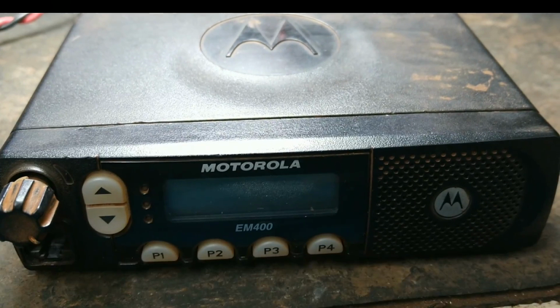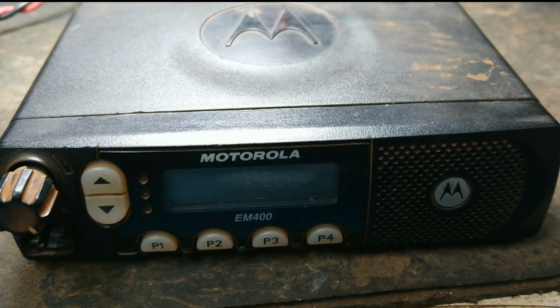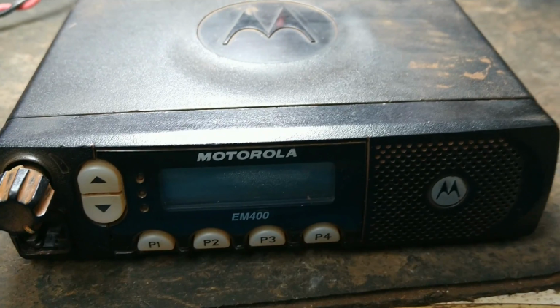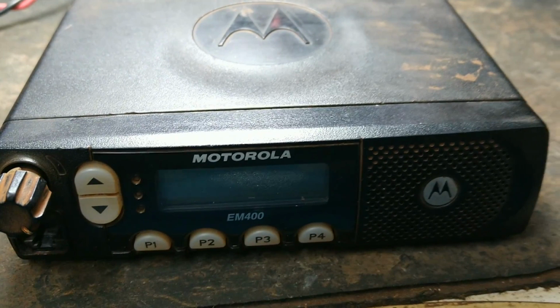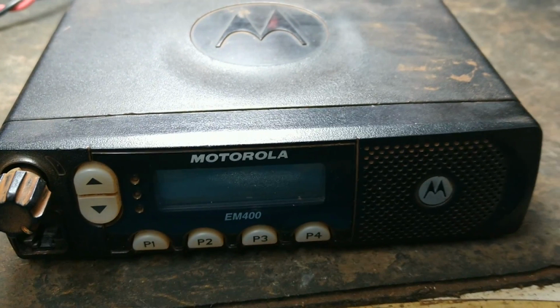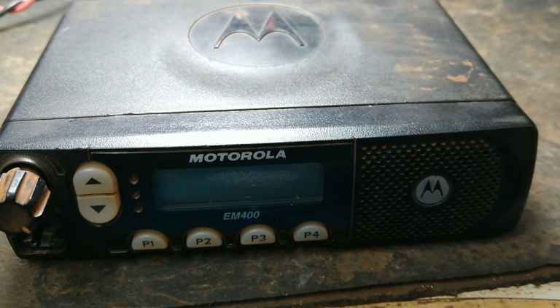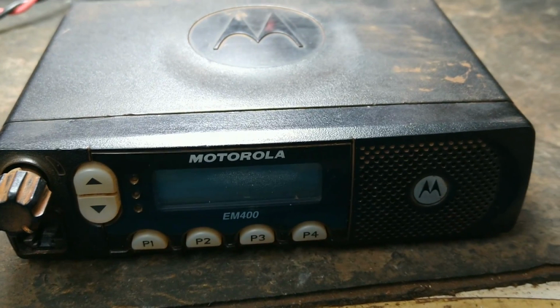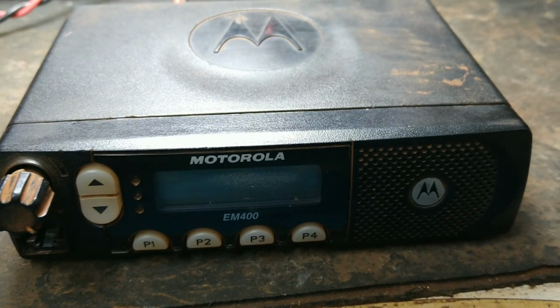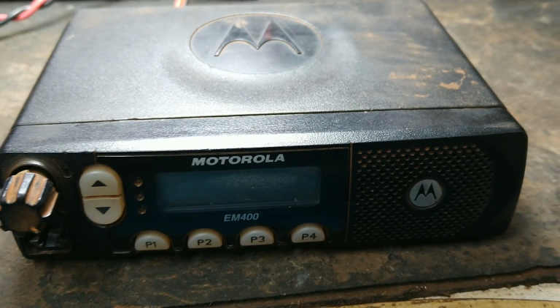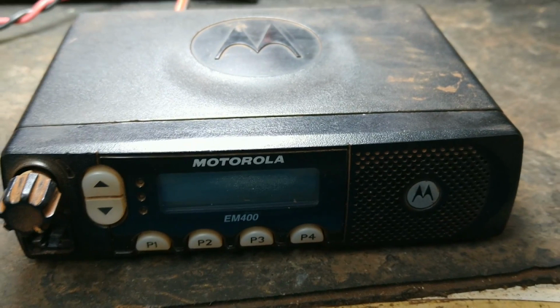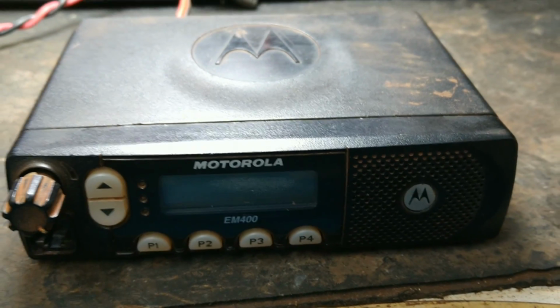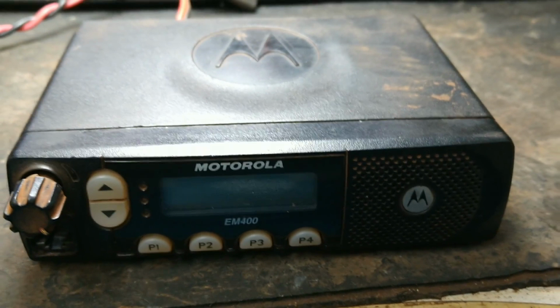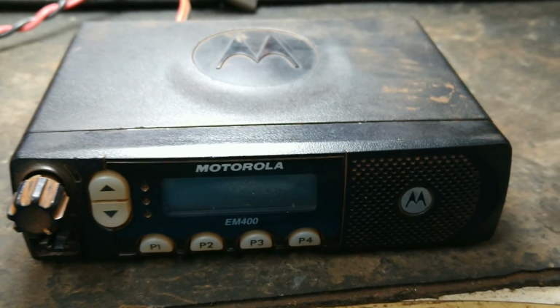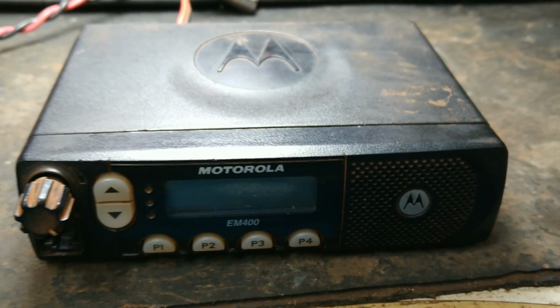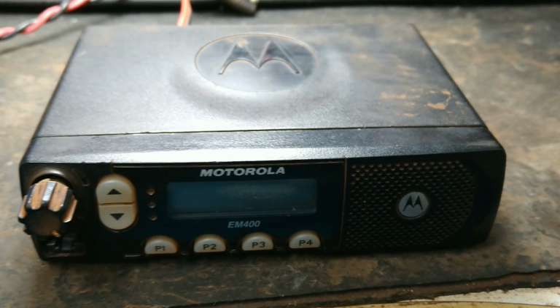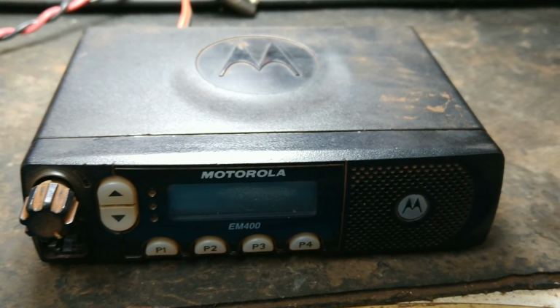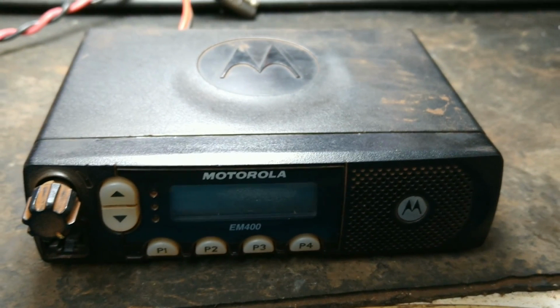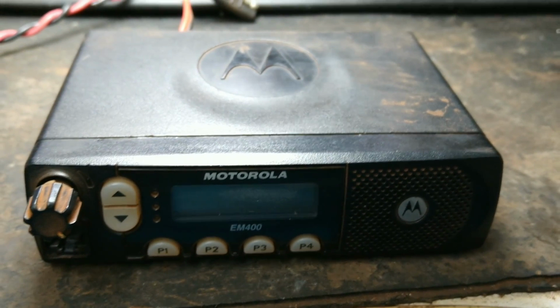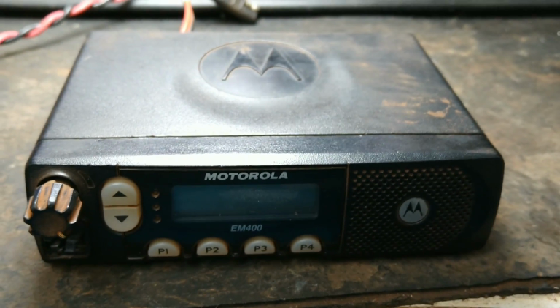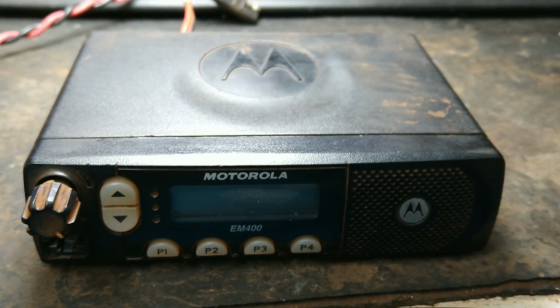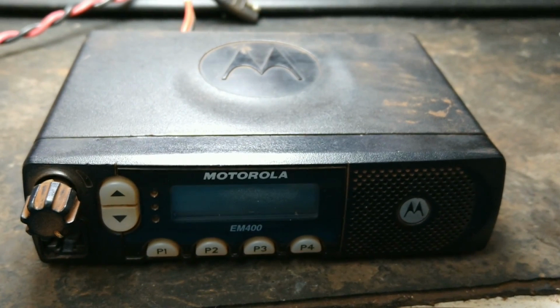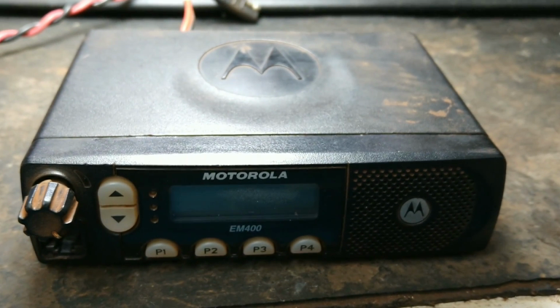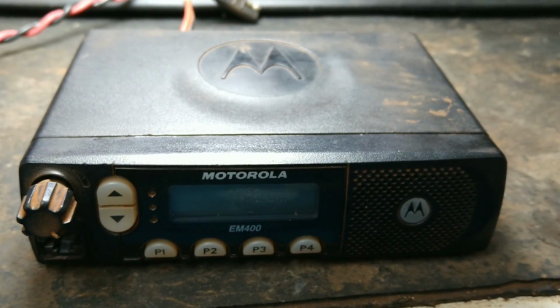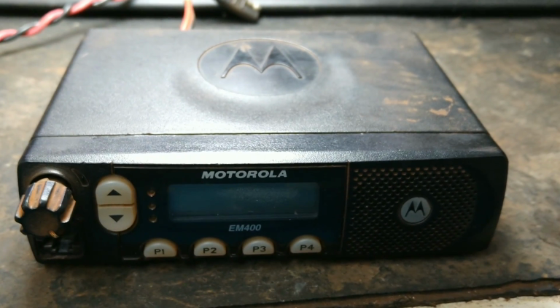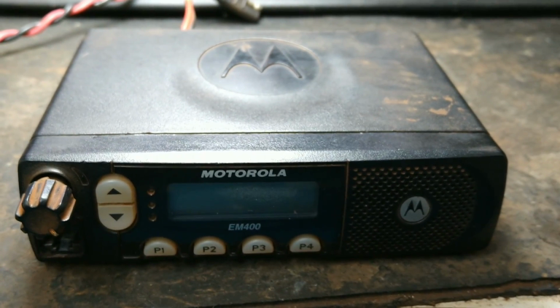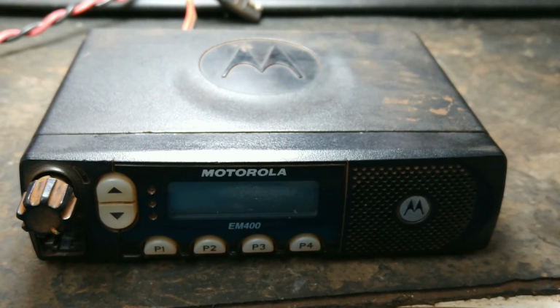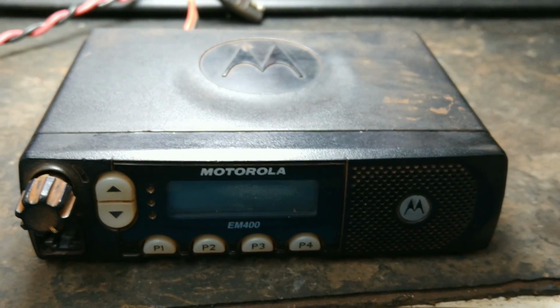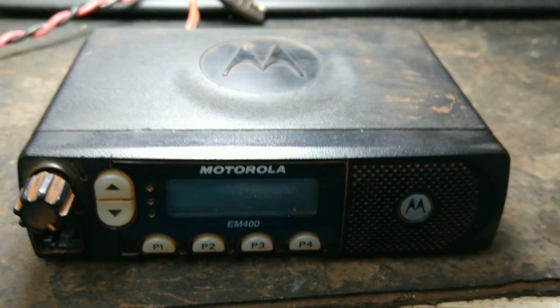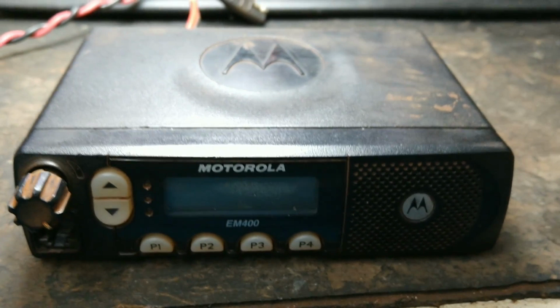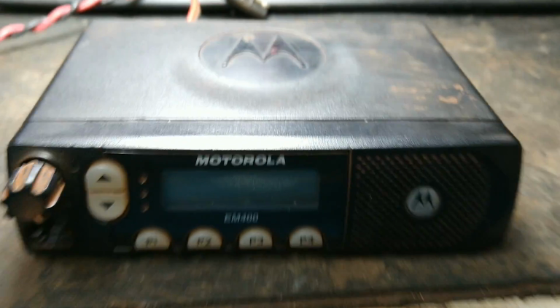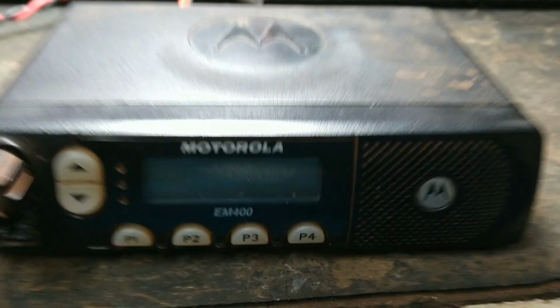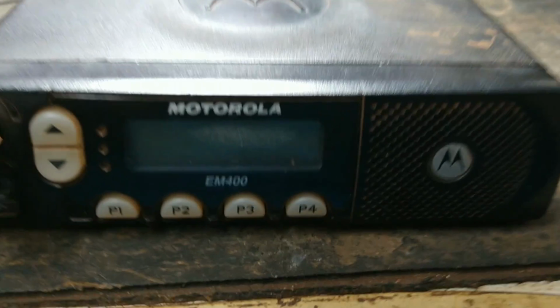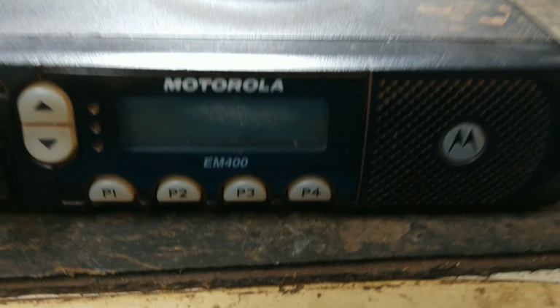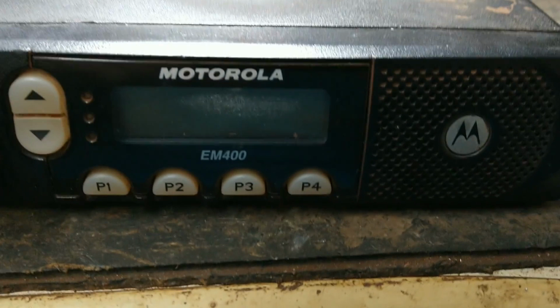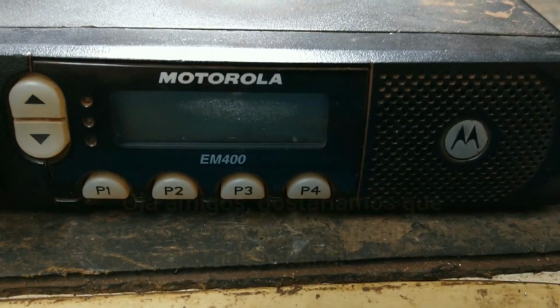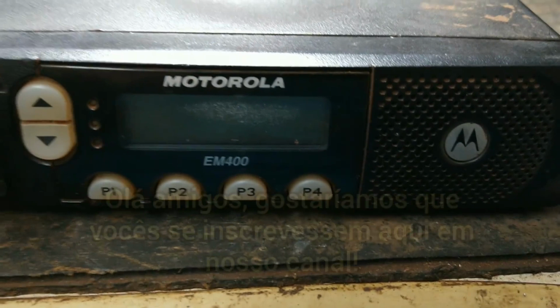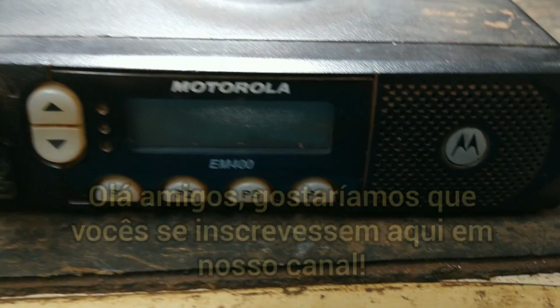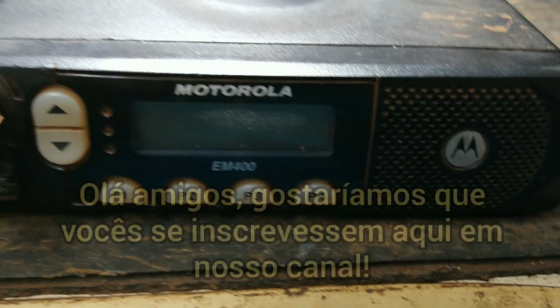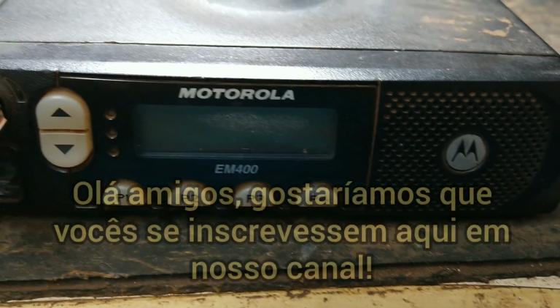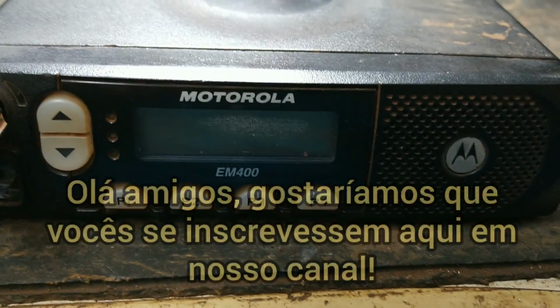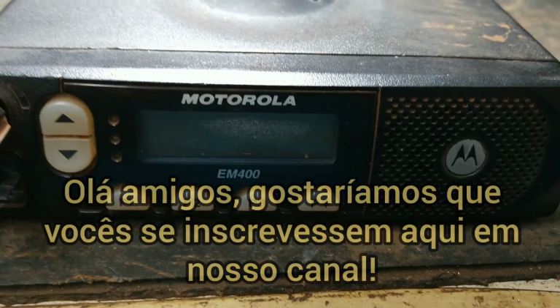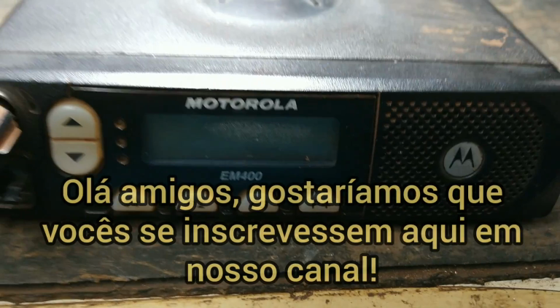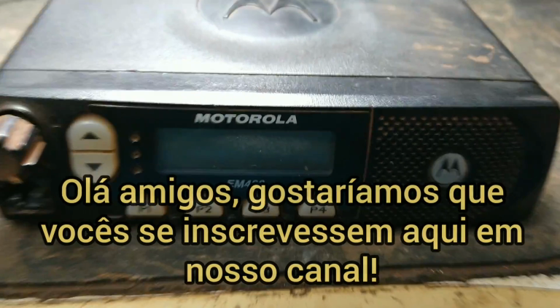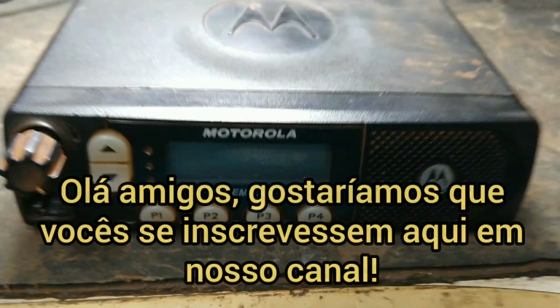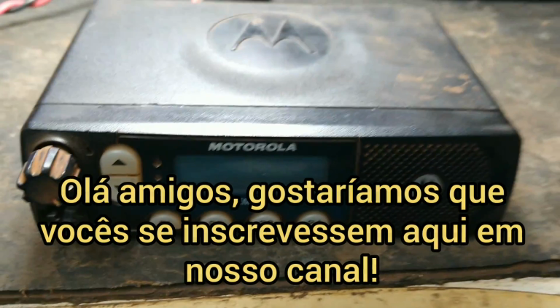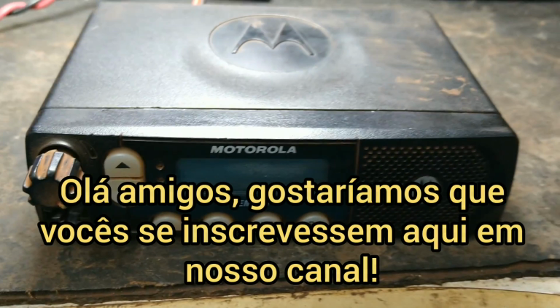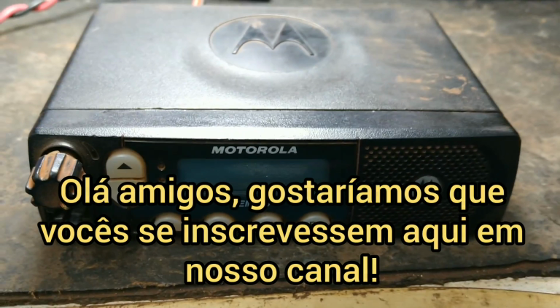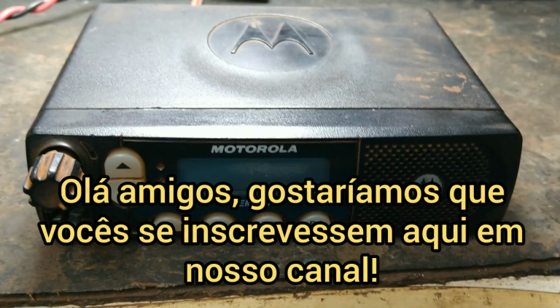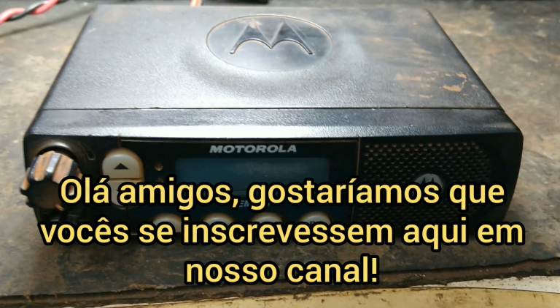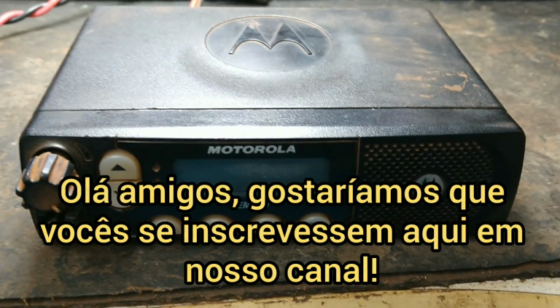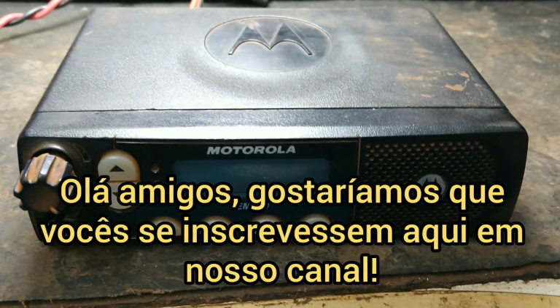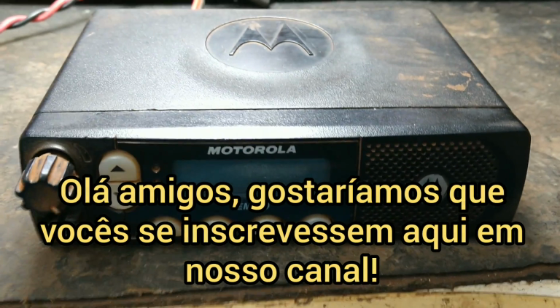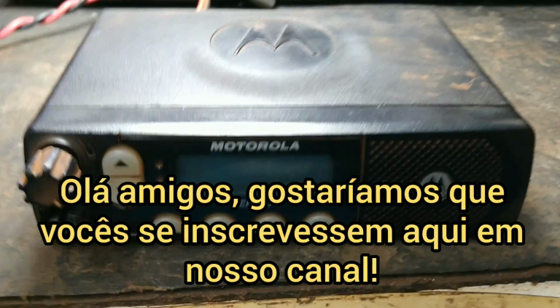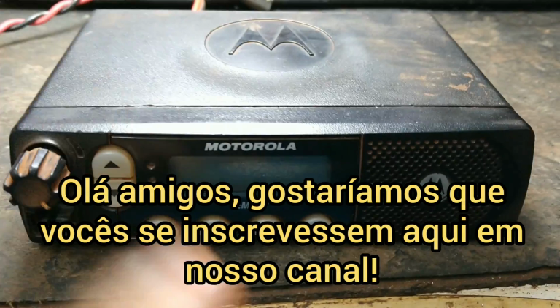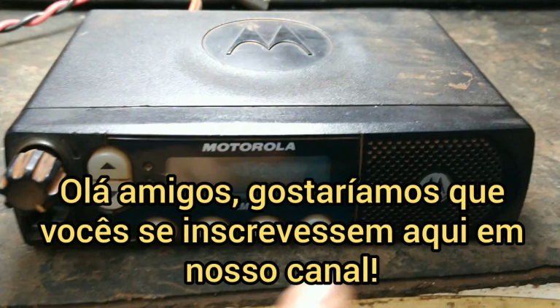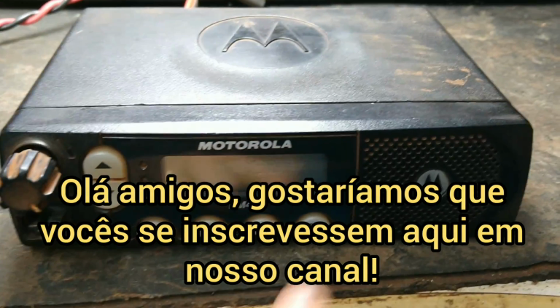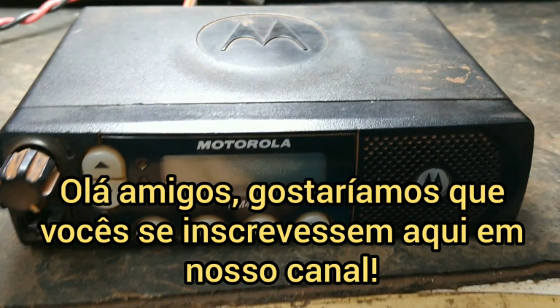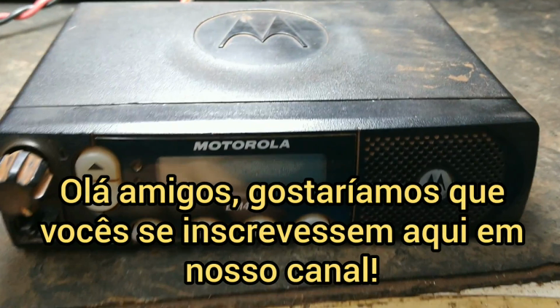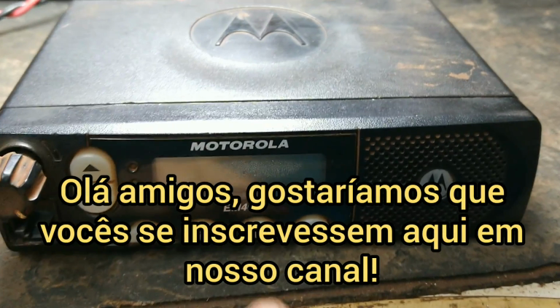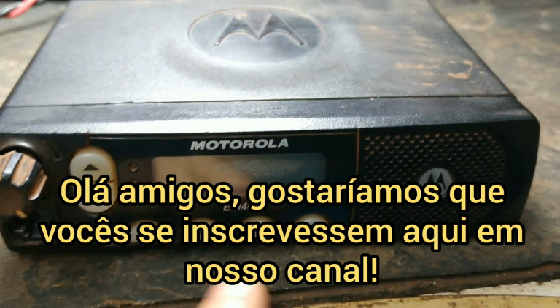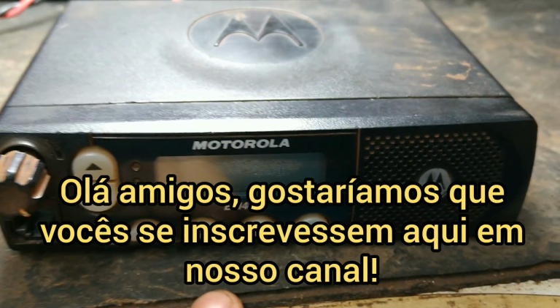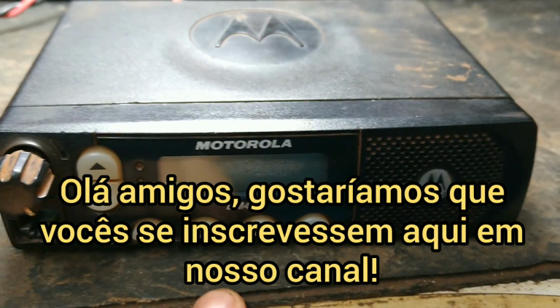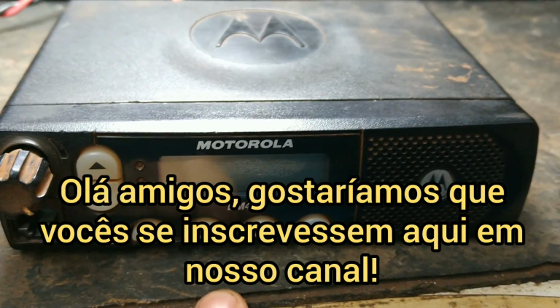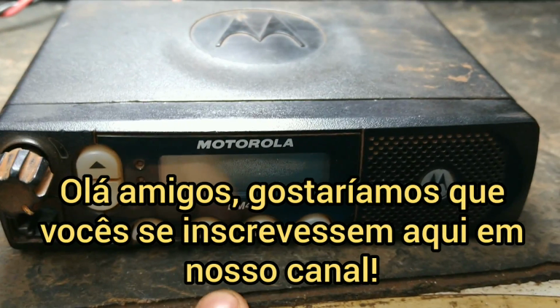Olá pessoal, tudo jóia? Hoje em manutenção, um VHF Motorola, um M400.